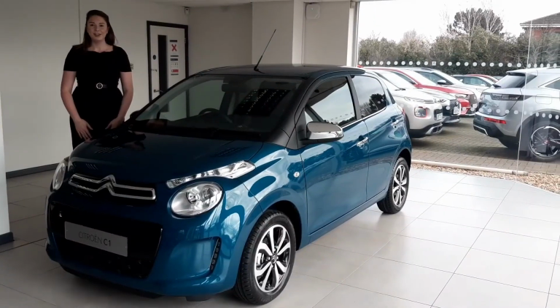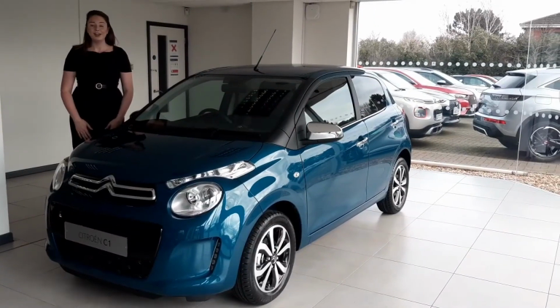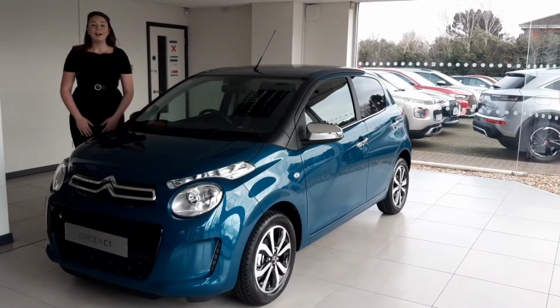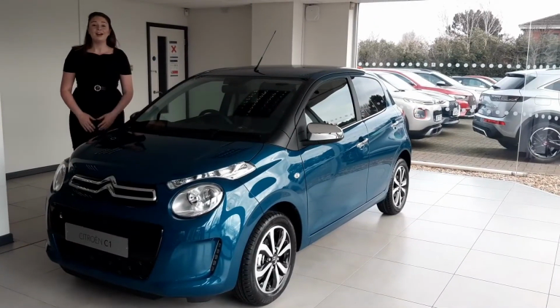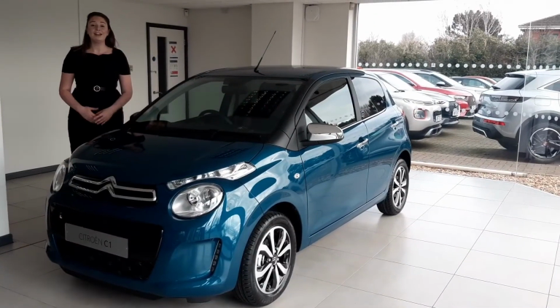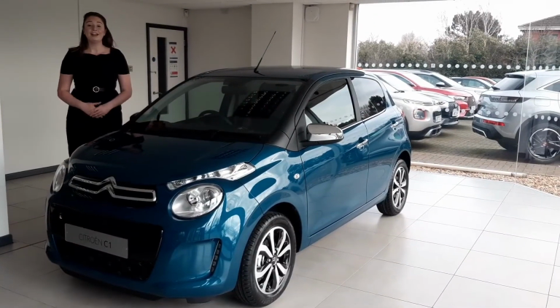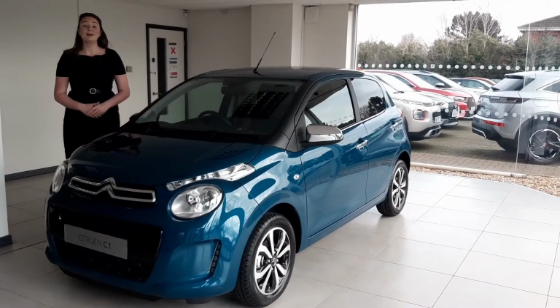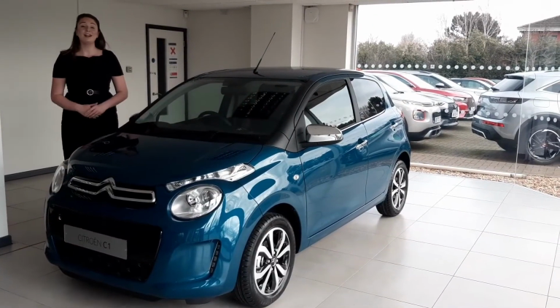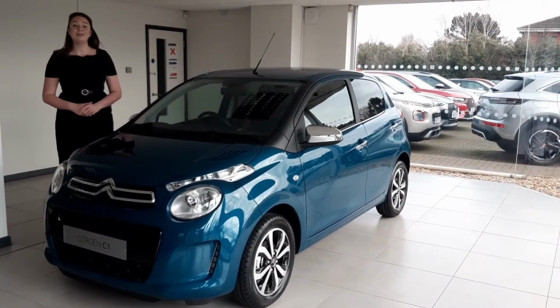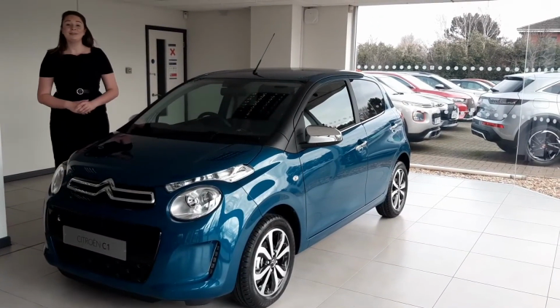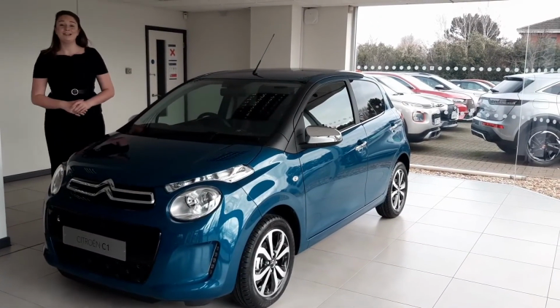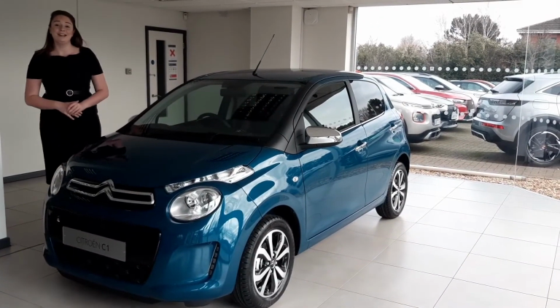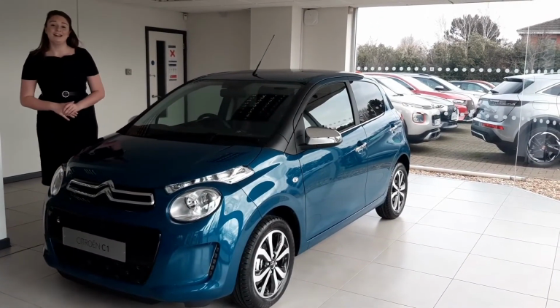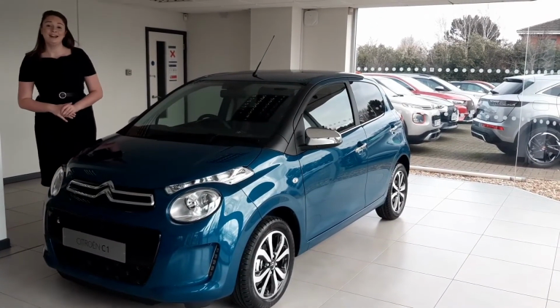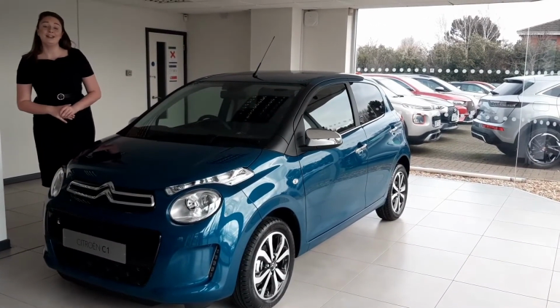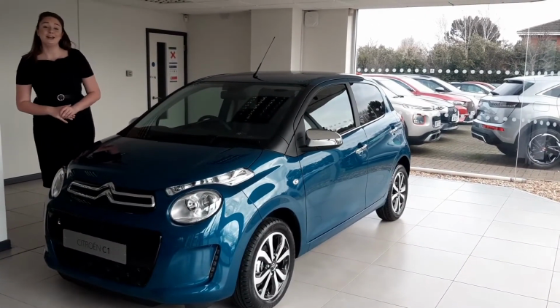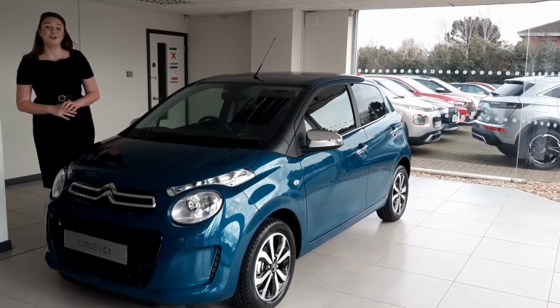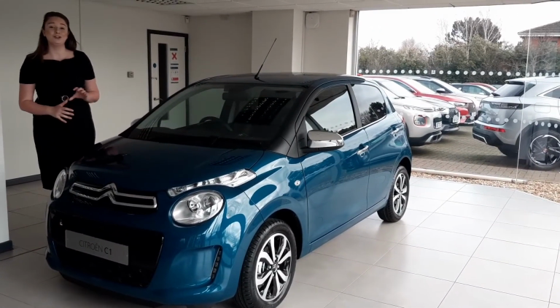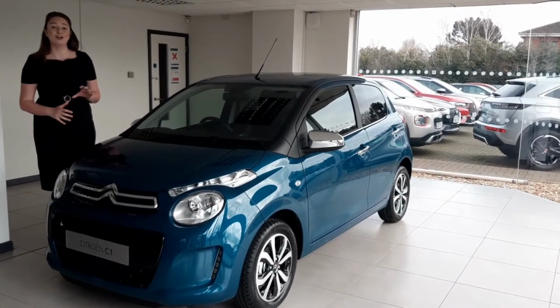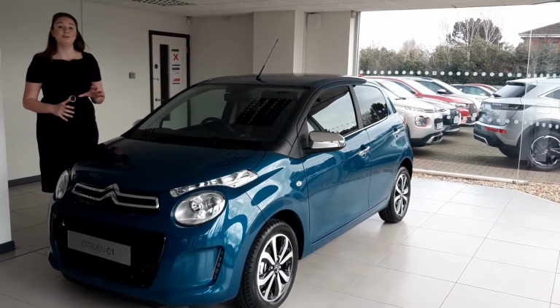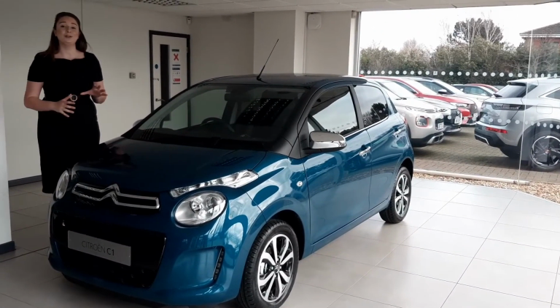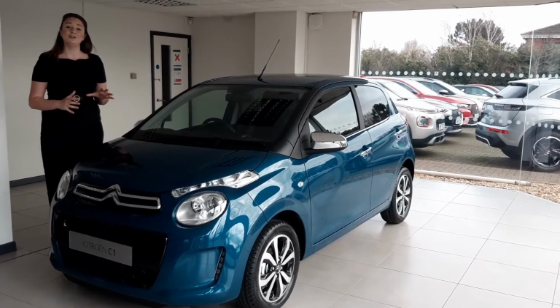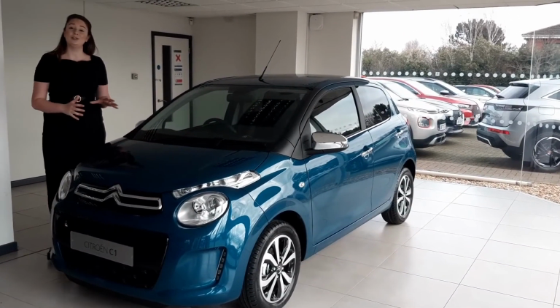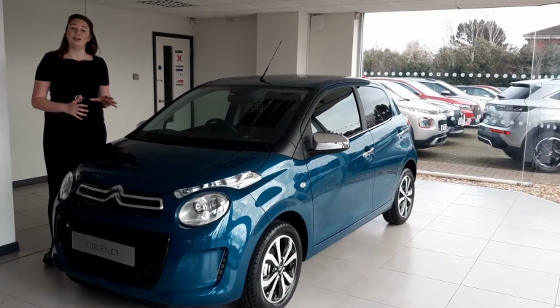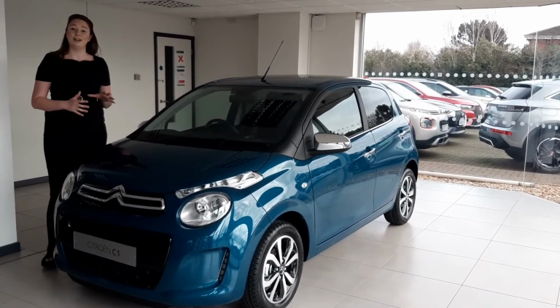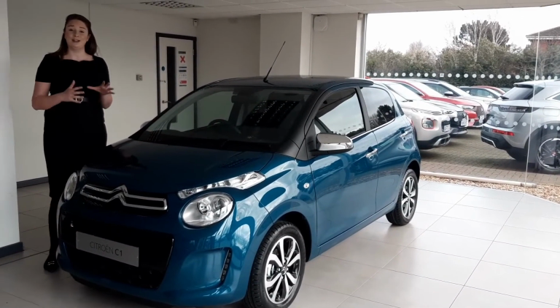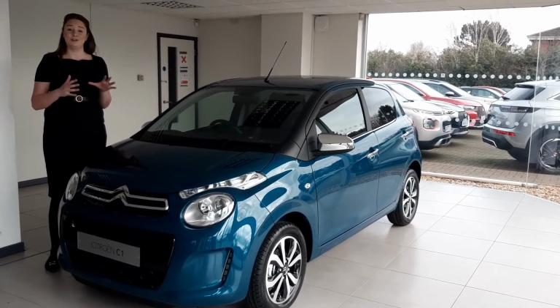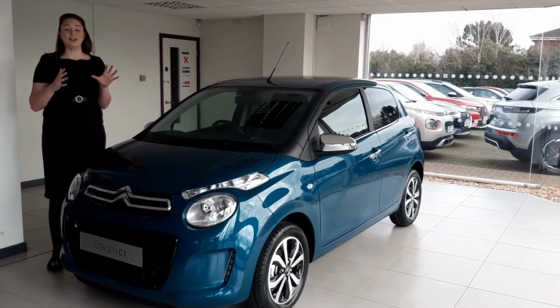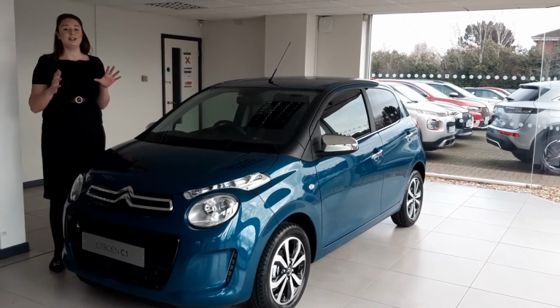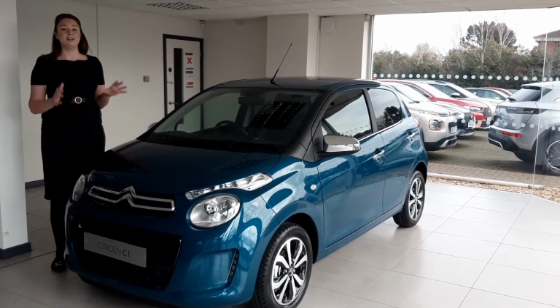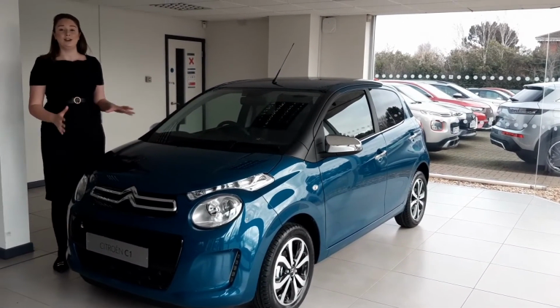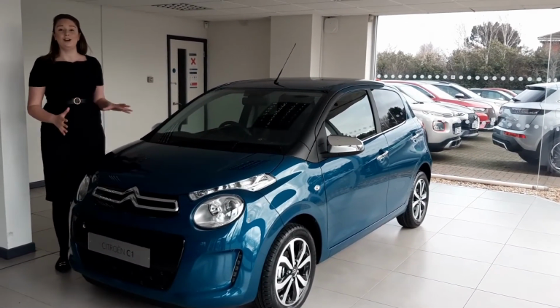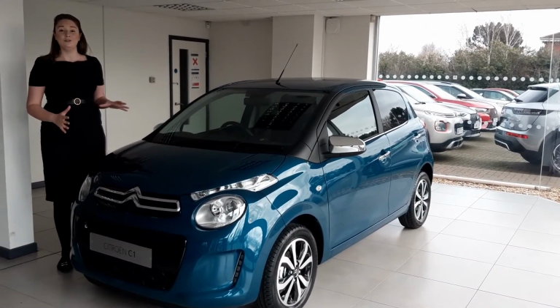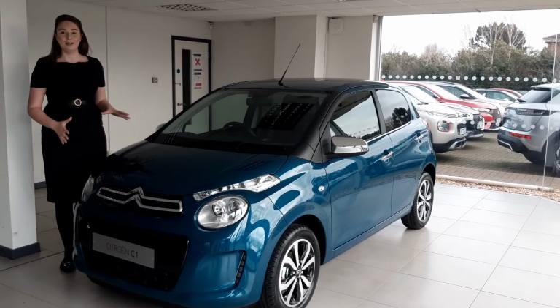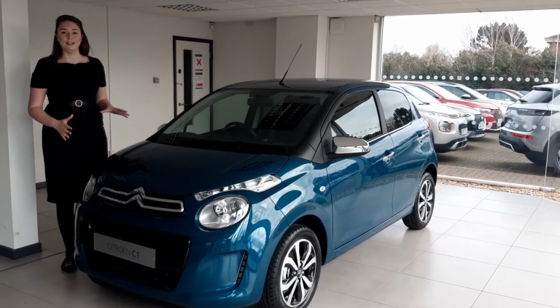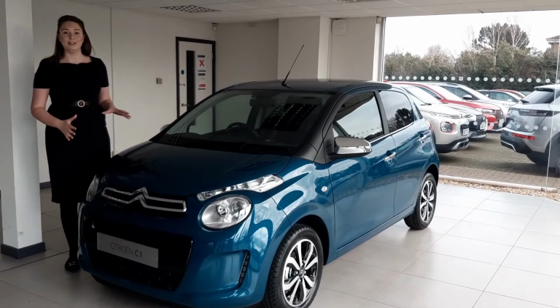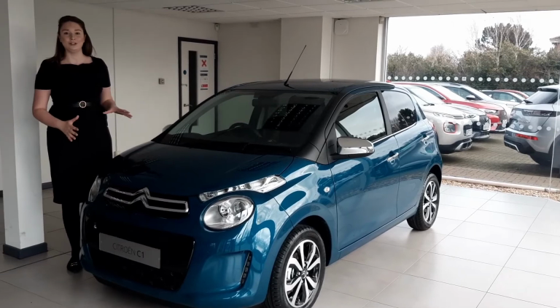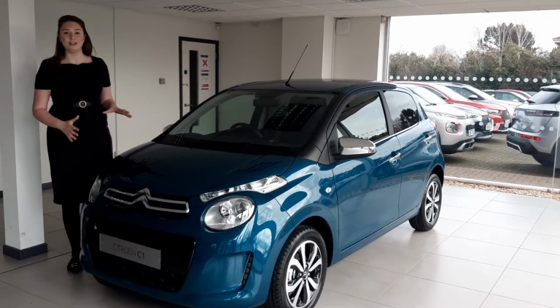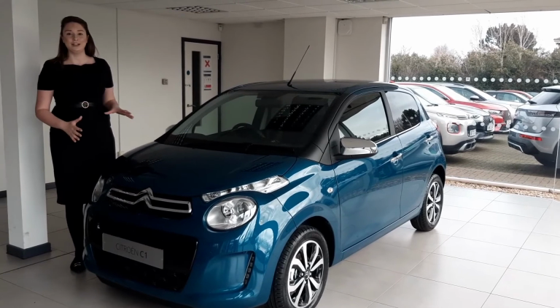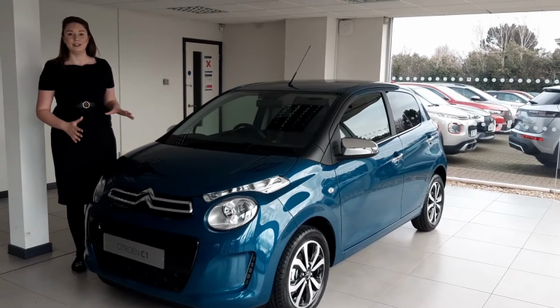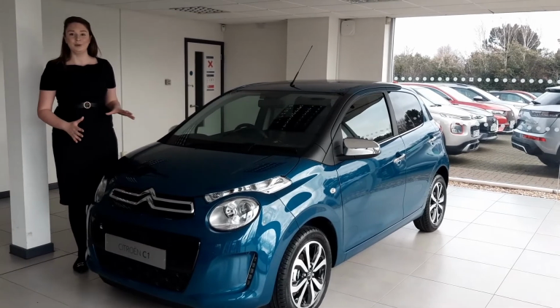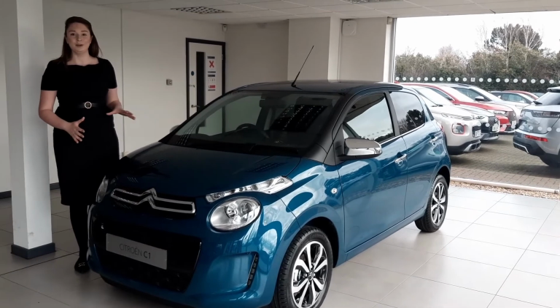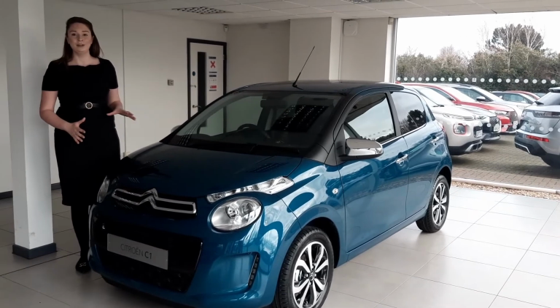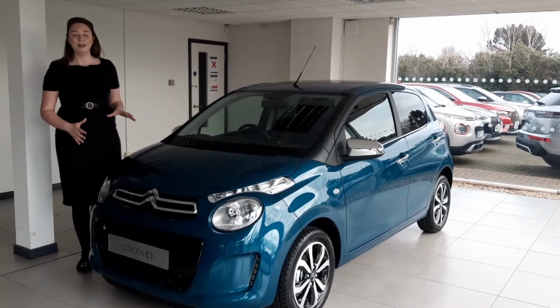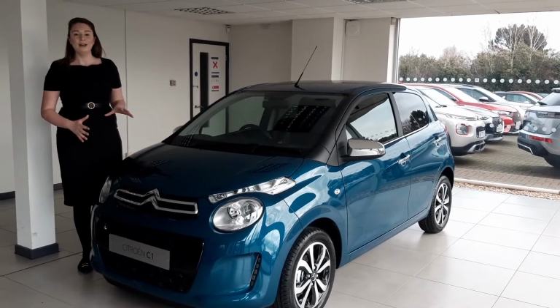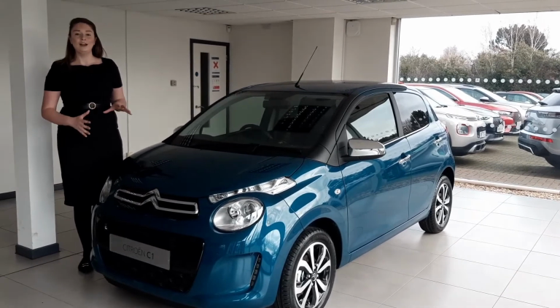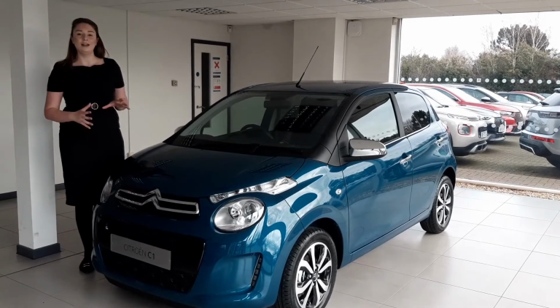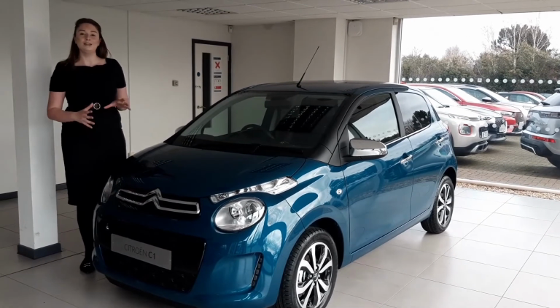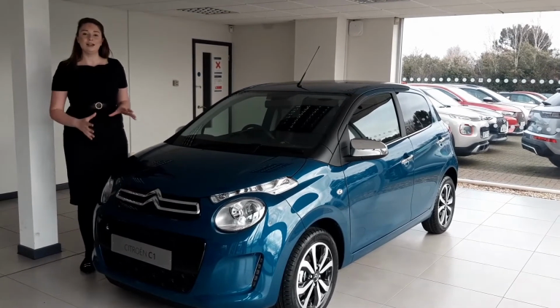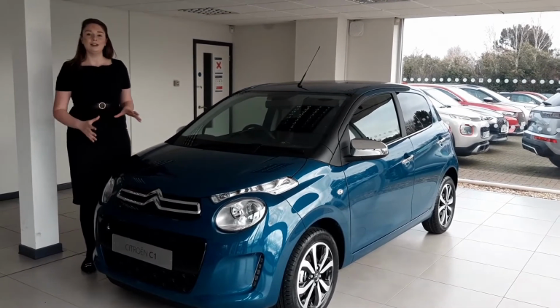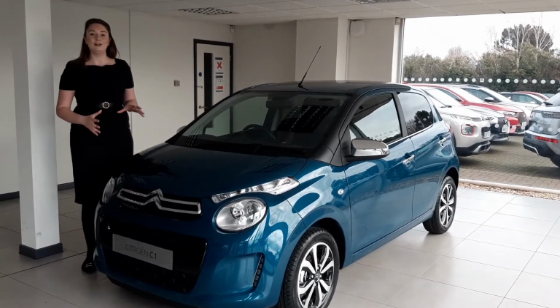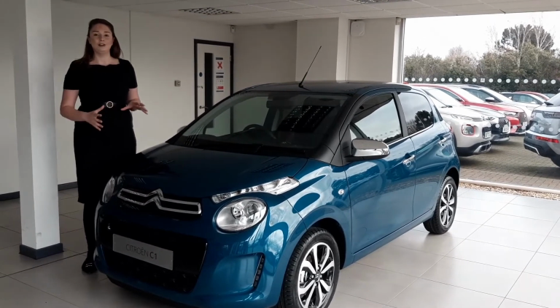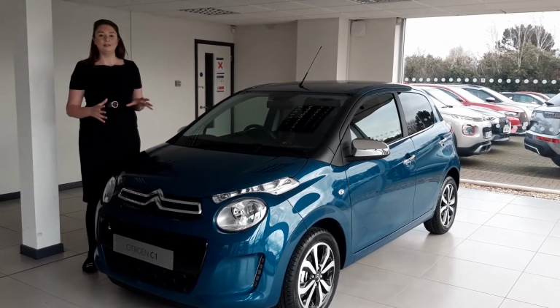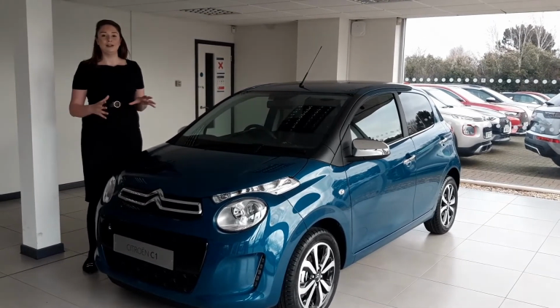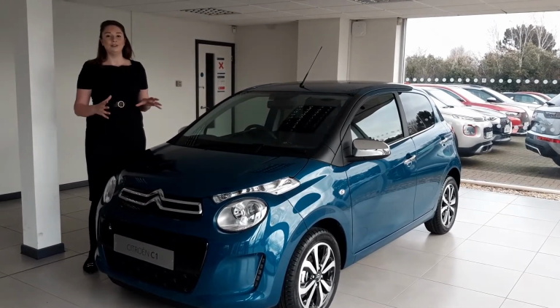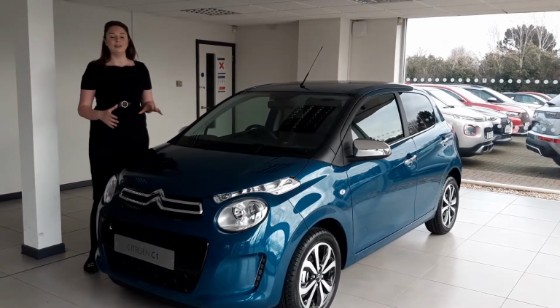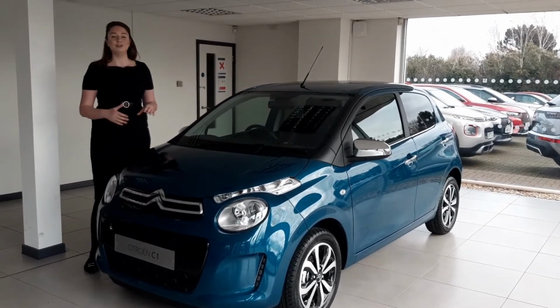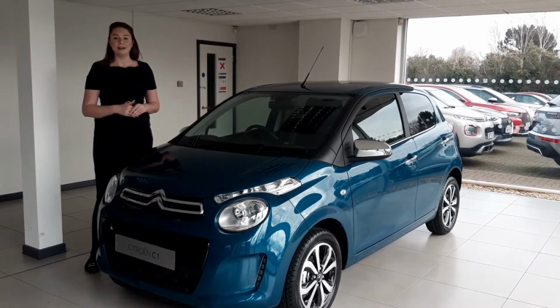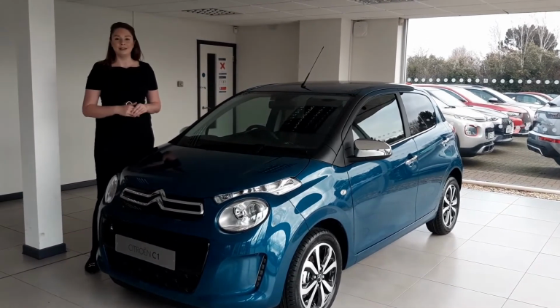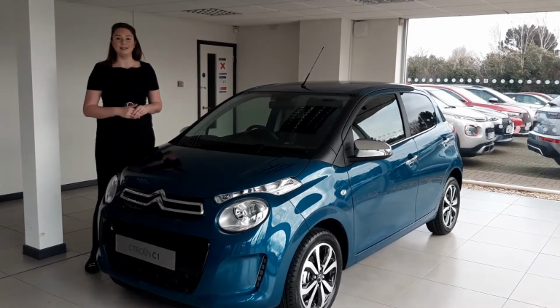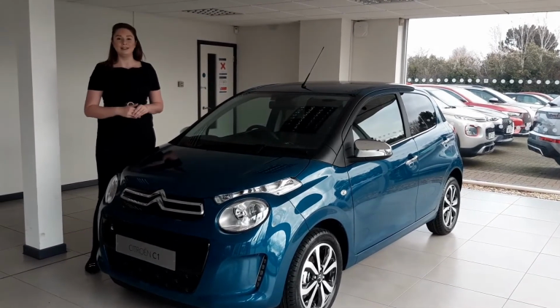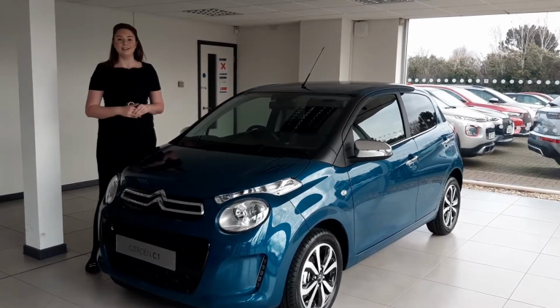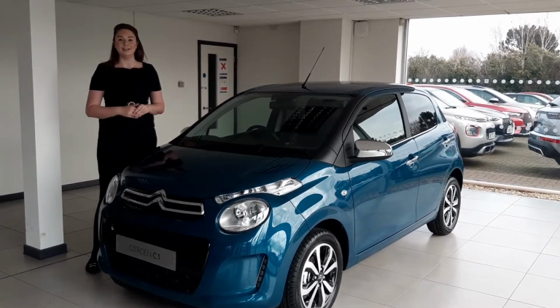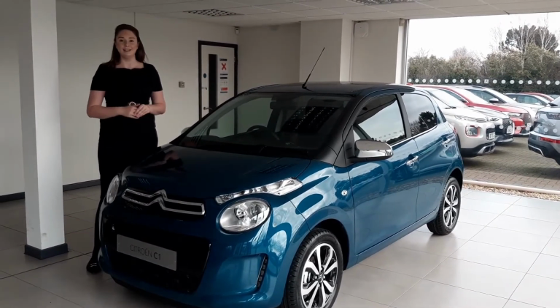Hi there, my name is Nicola. Thank you so much for showing an interest in our lovely Citroen C1. Let's take a look around this great city car.